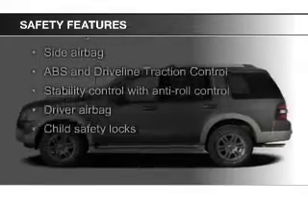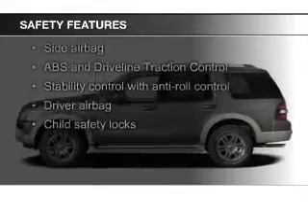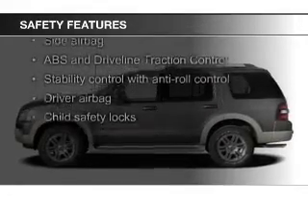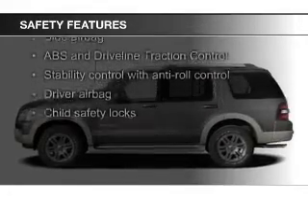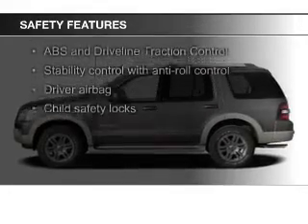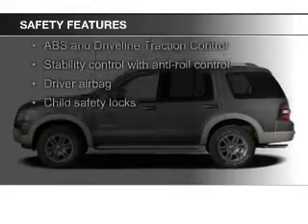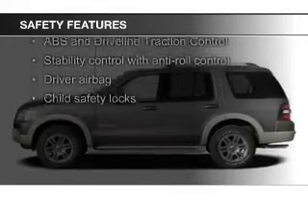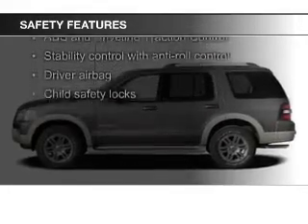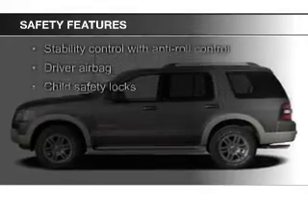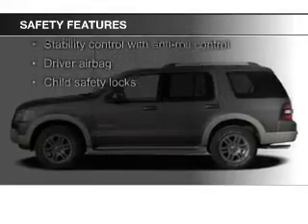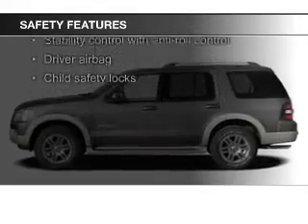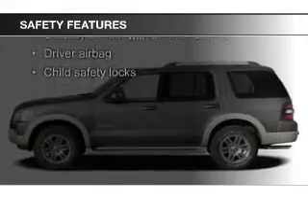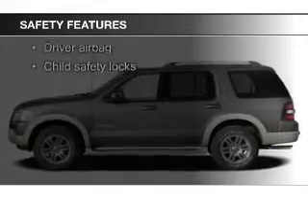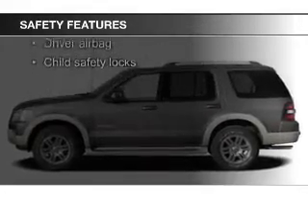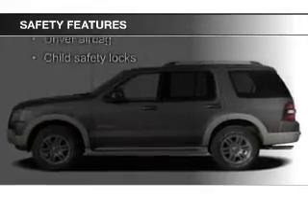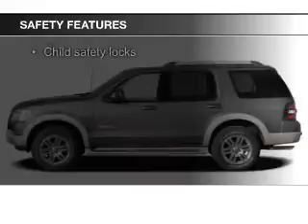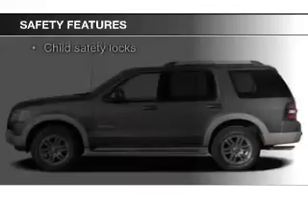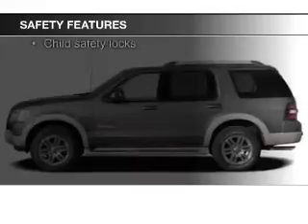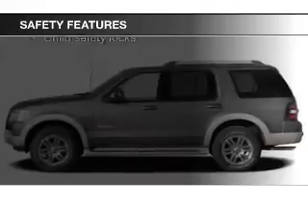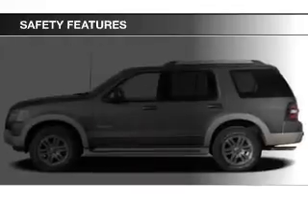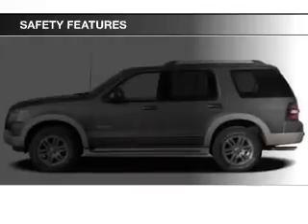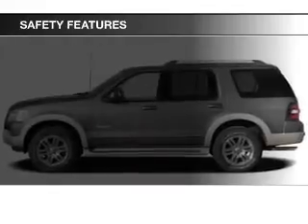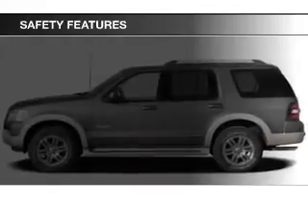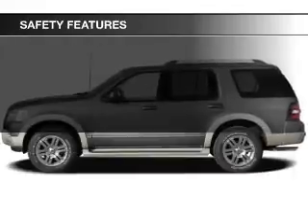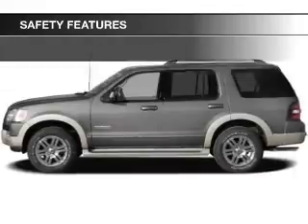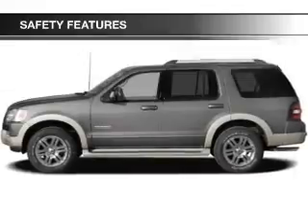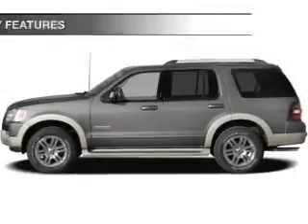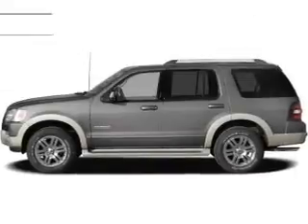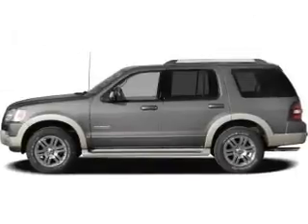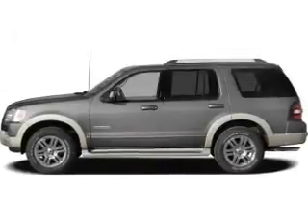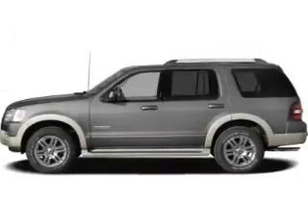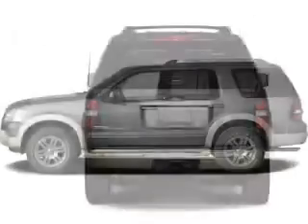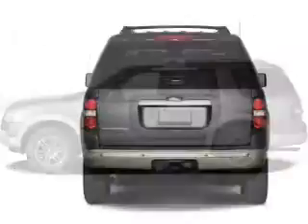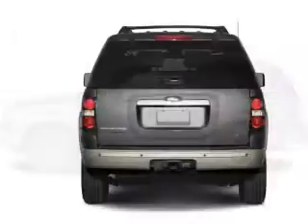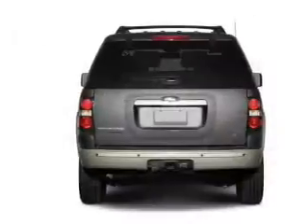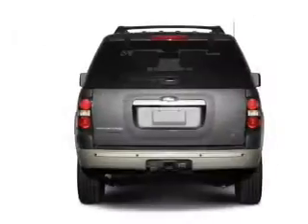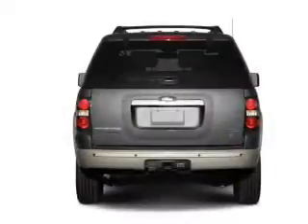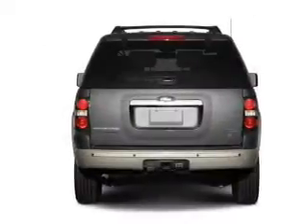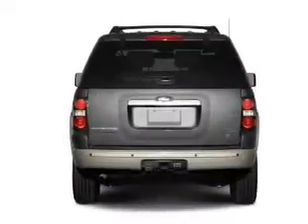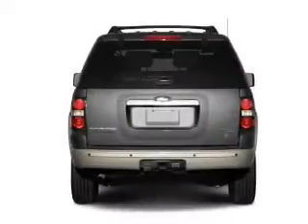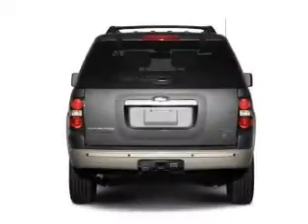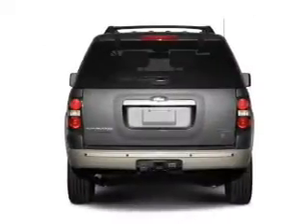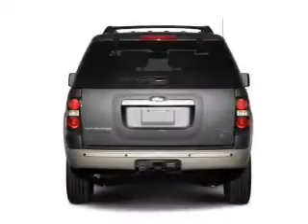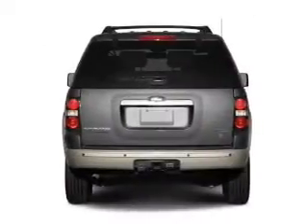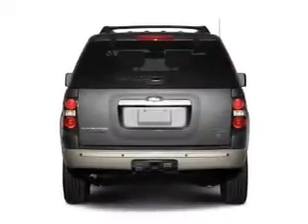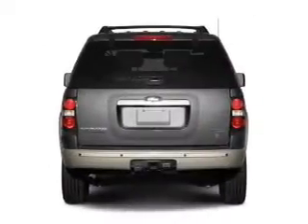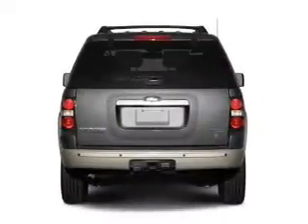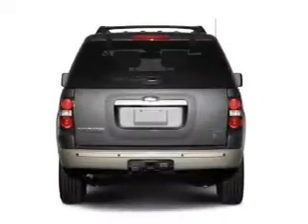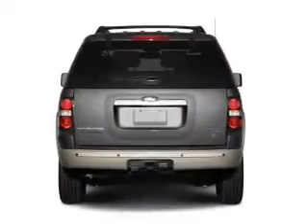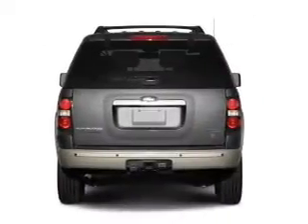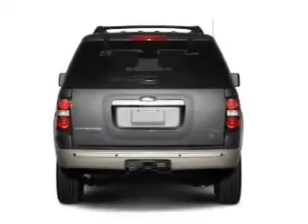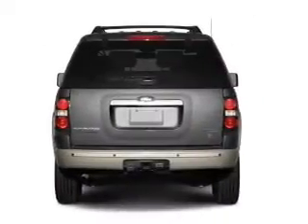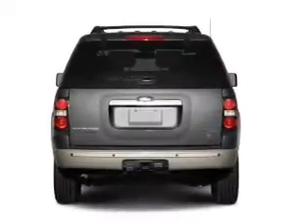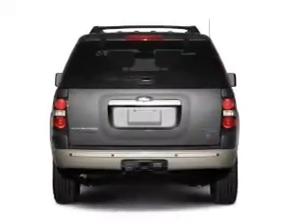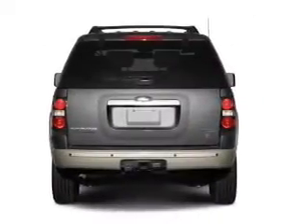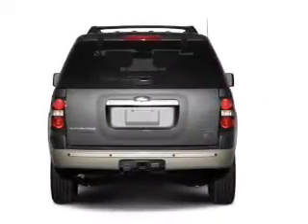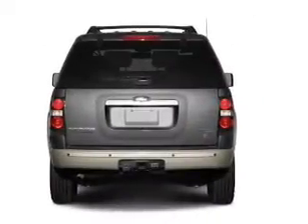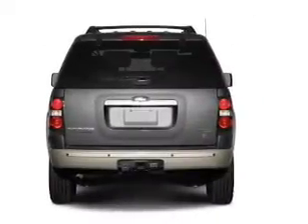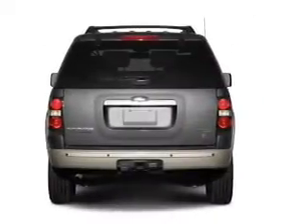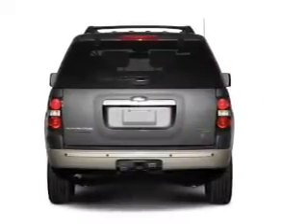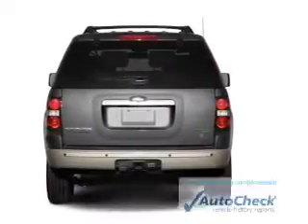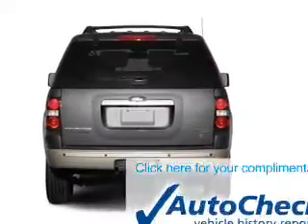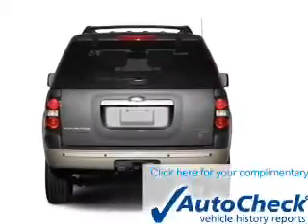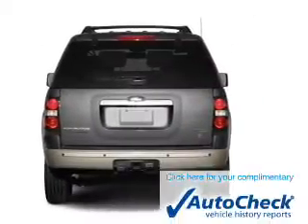Fog lights, curtain head airbags, side airbags, independent suspension, traction control, and stability control.